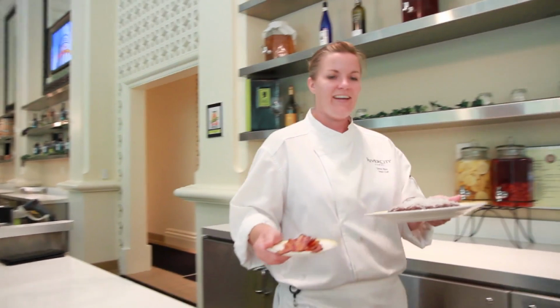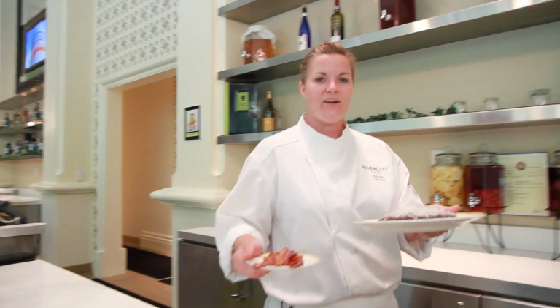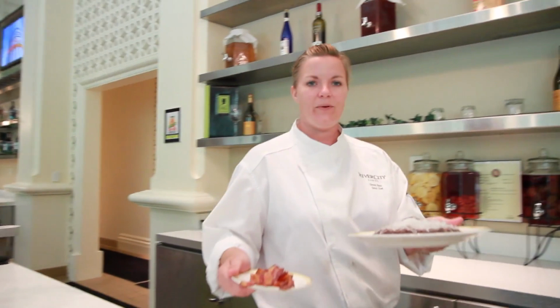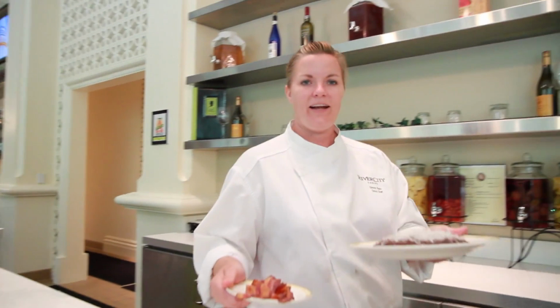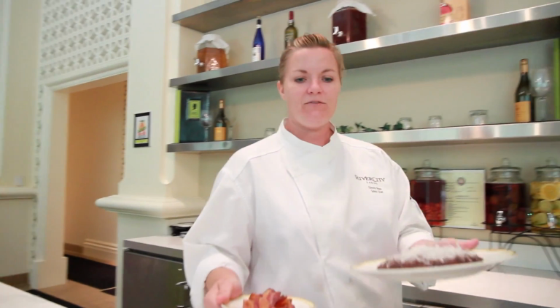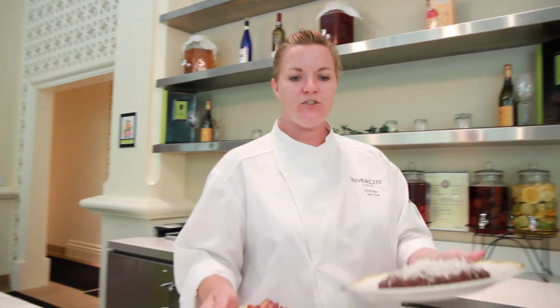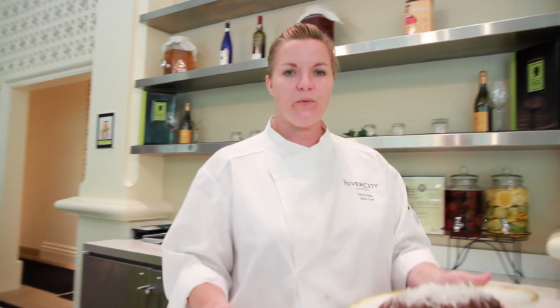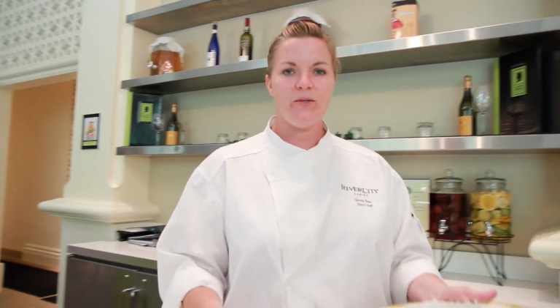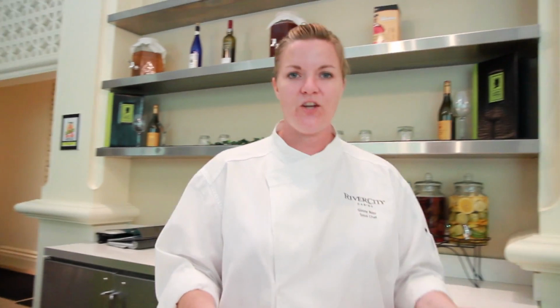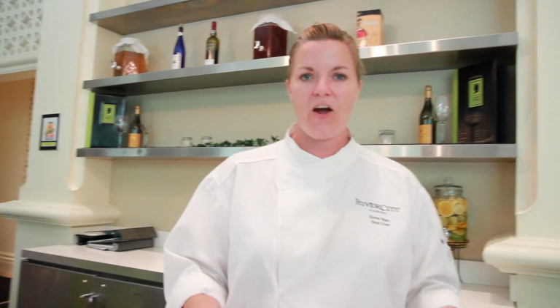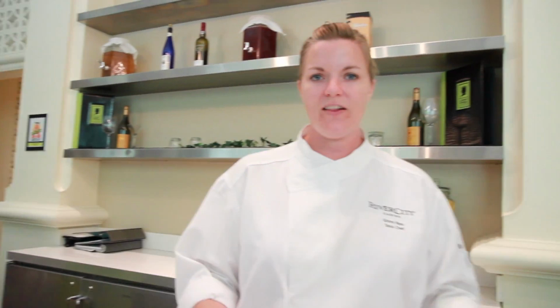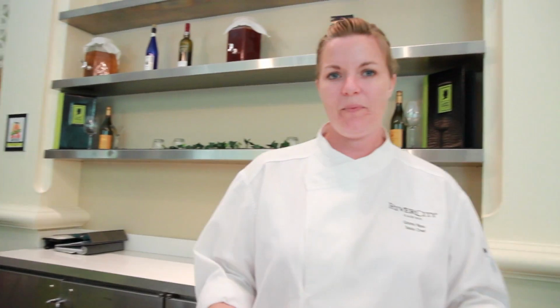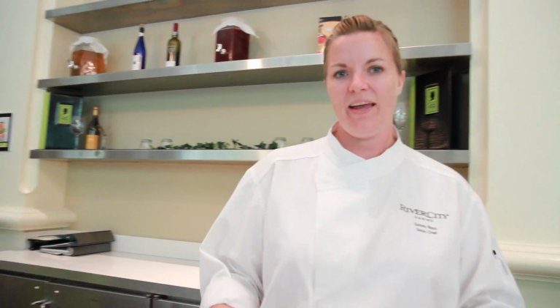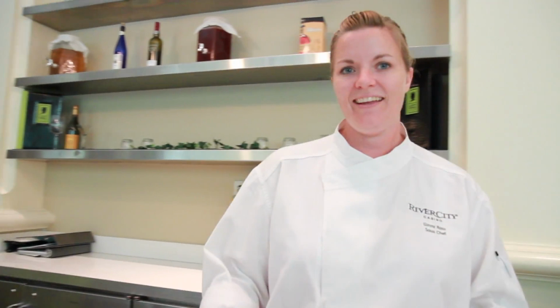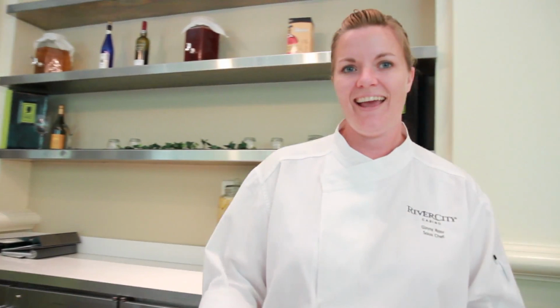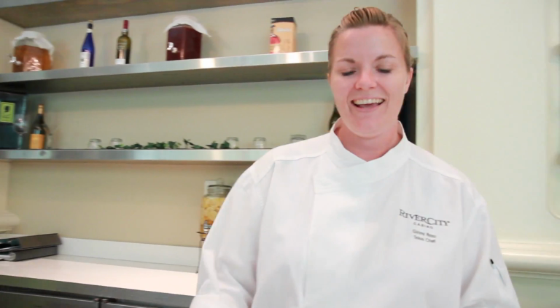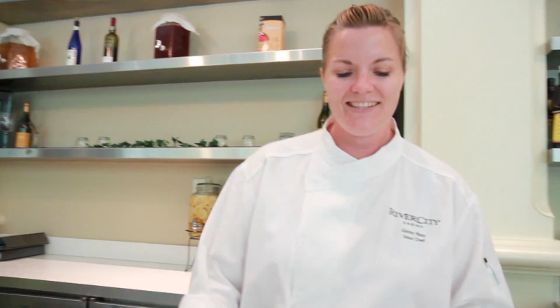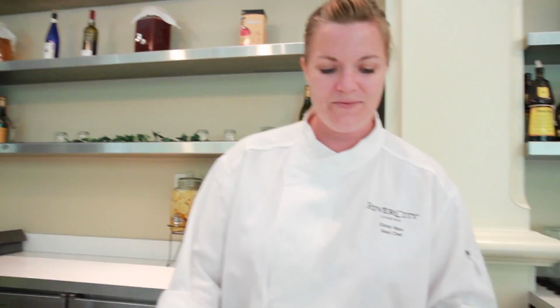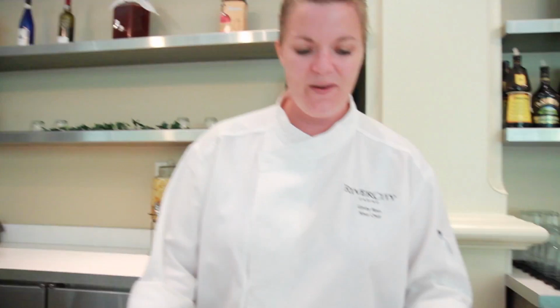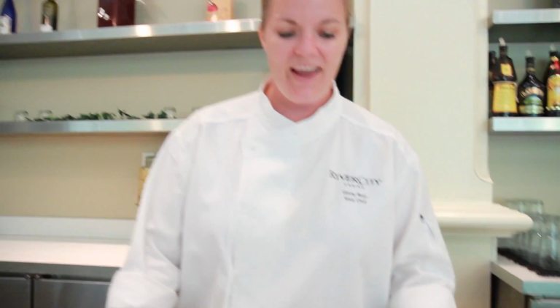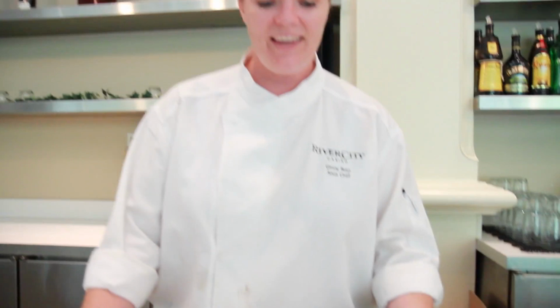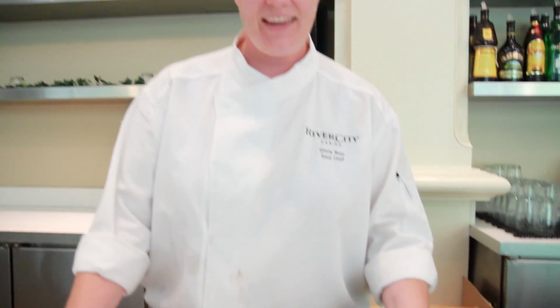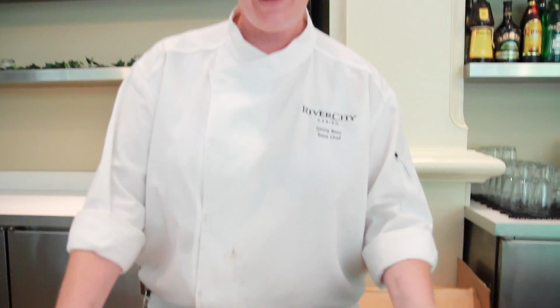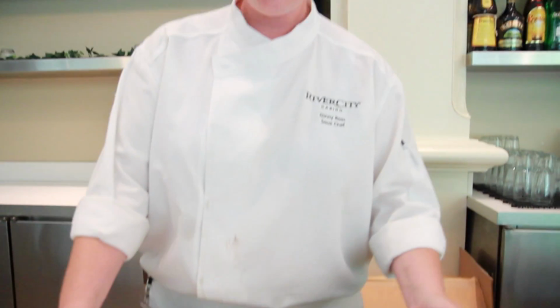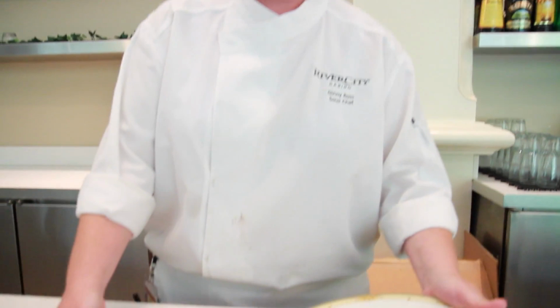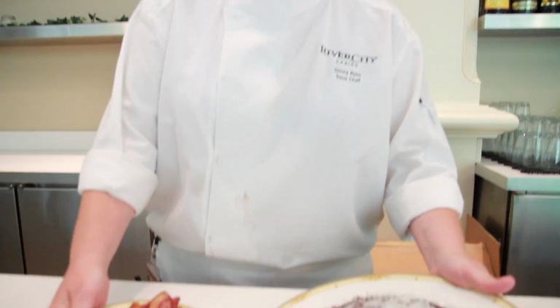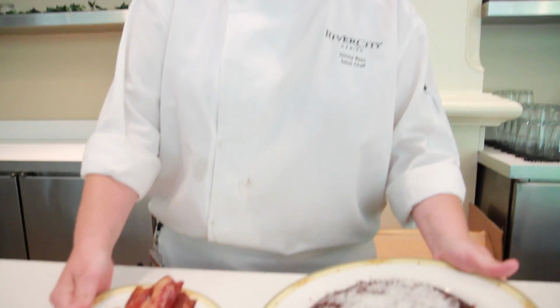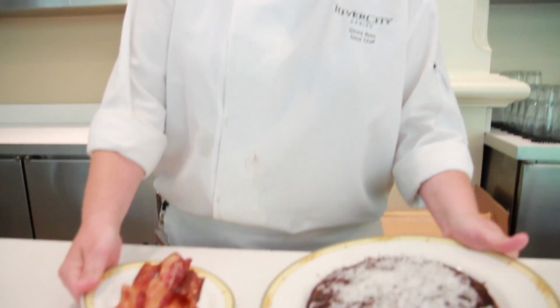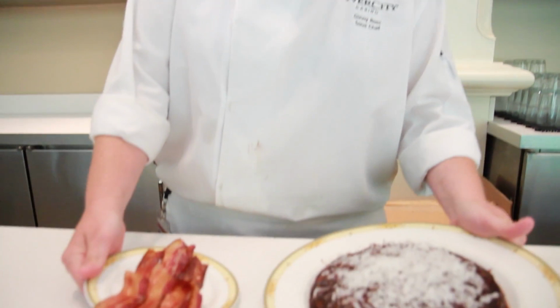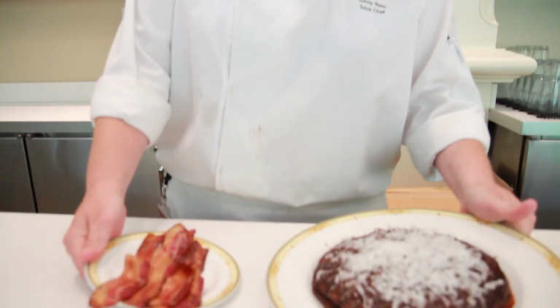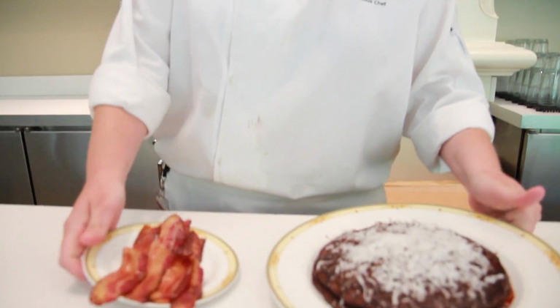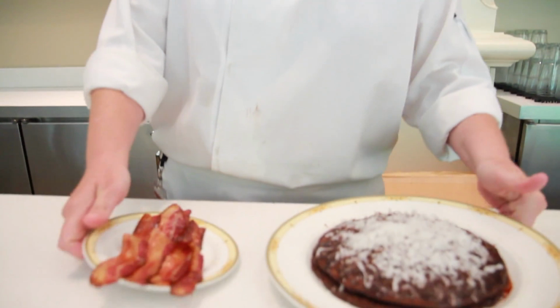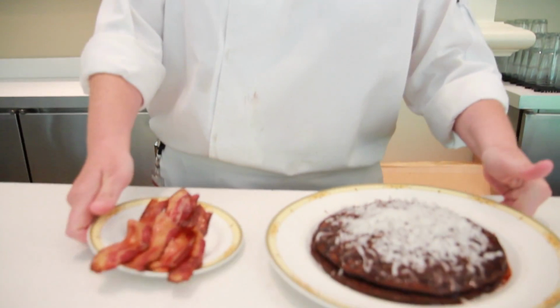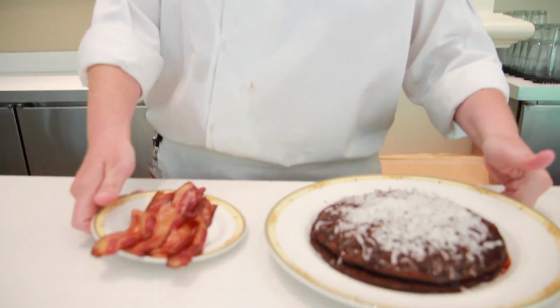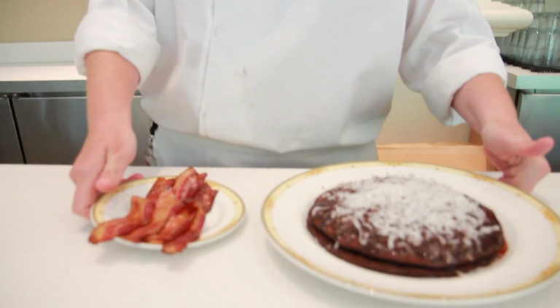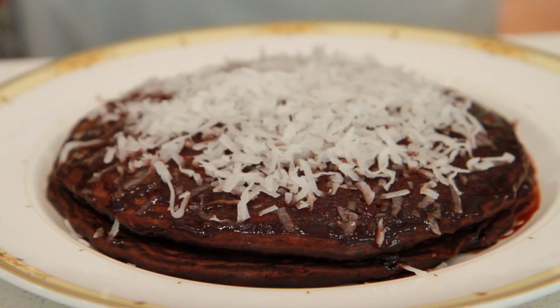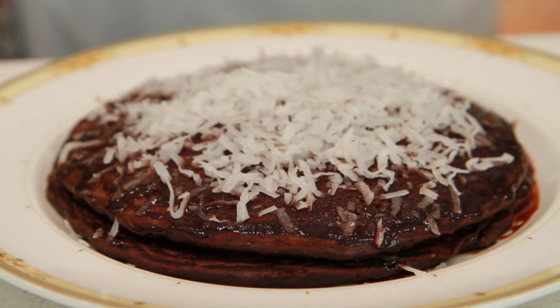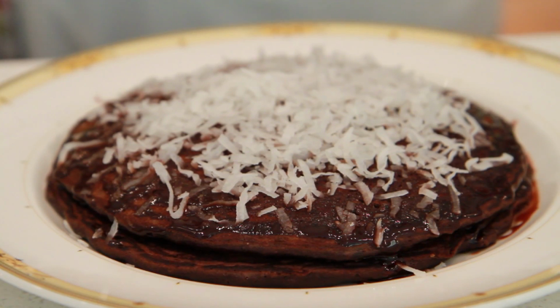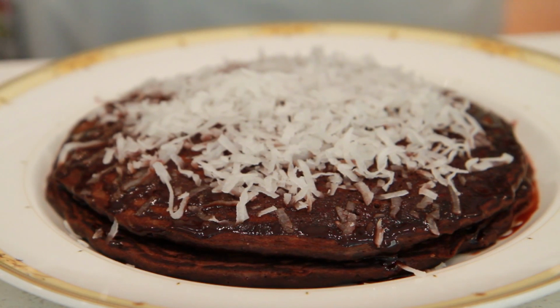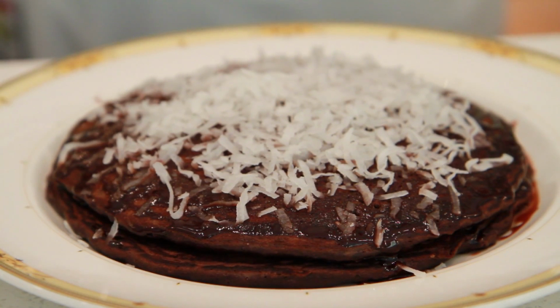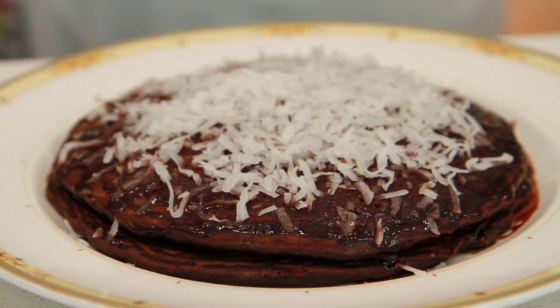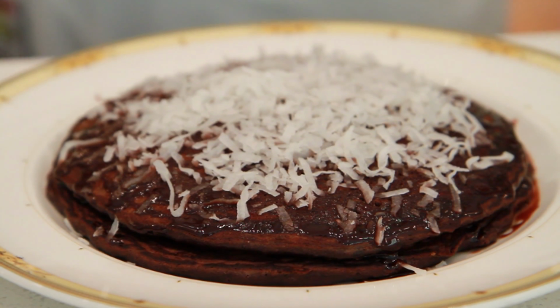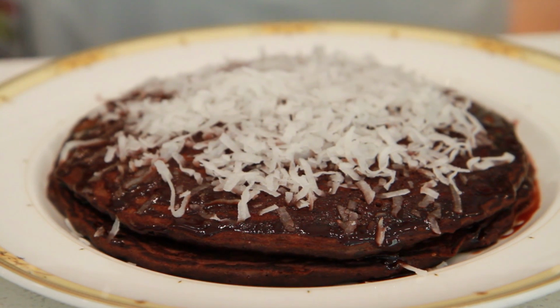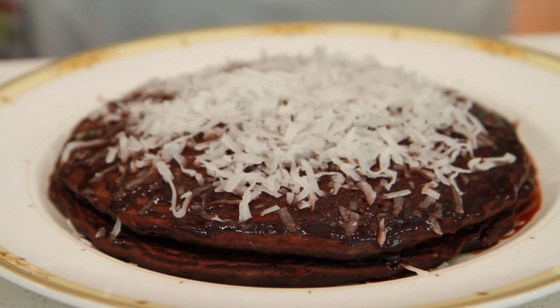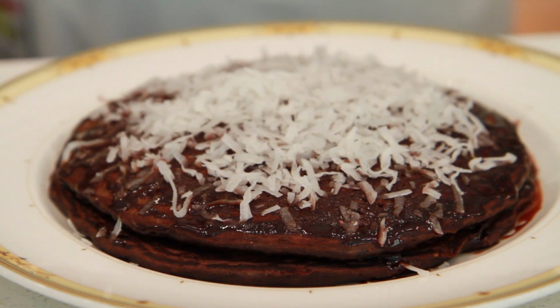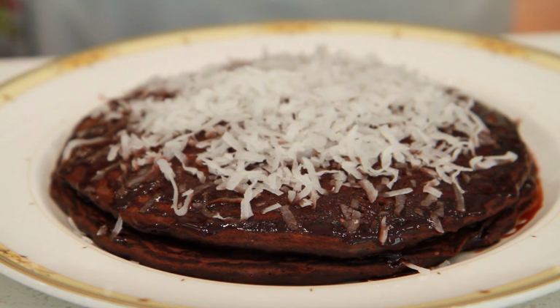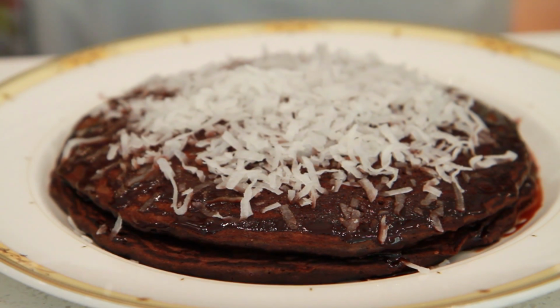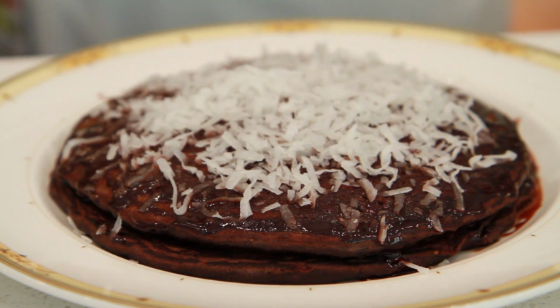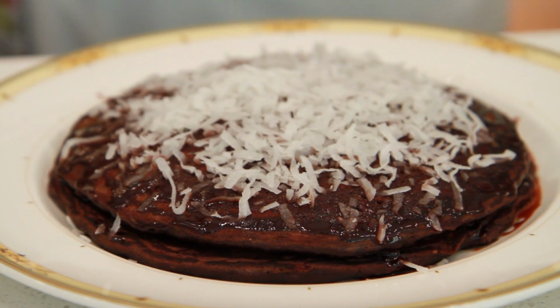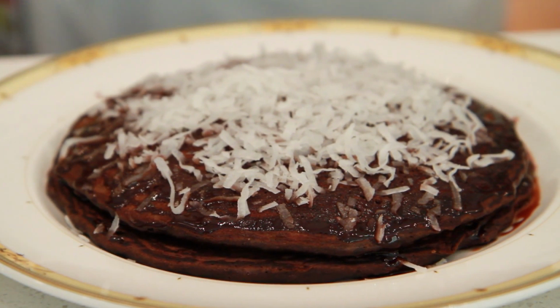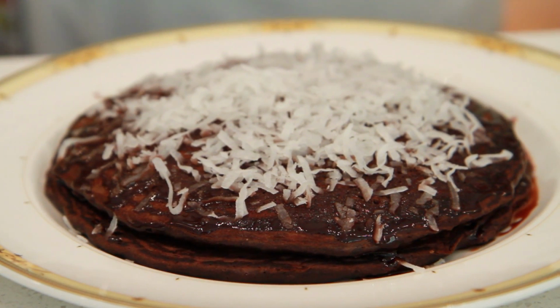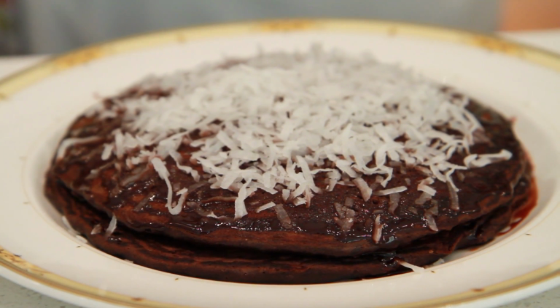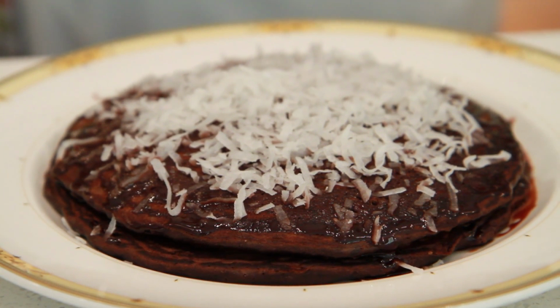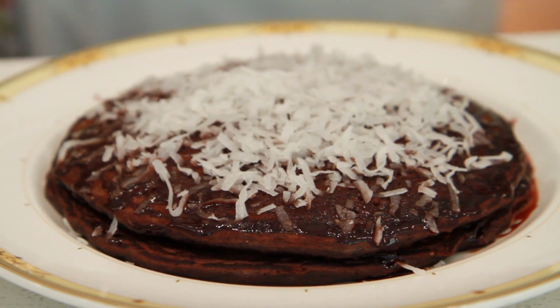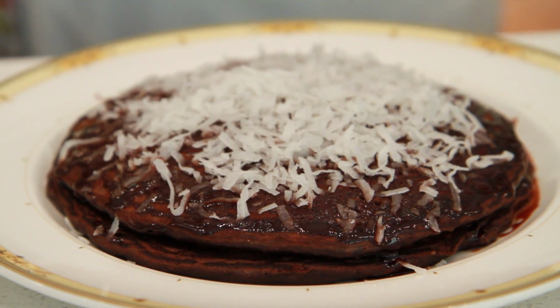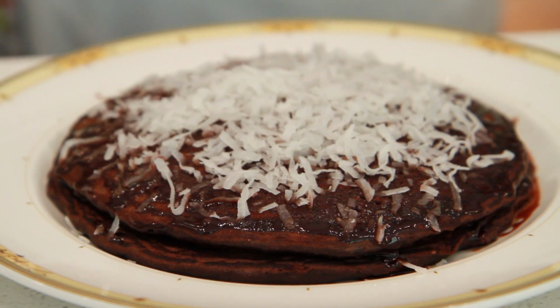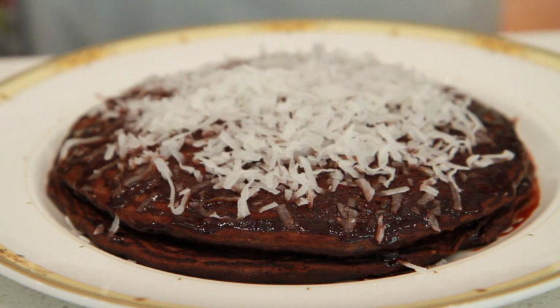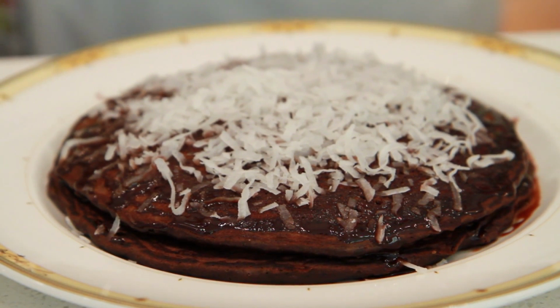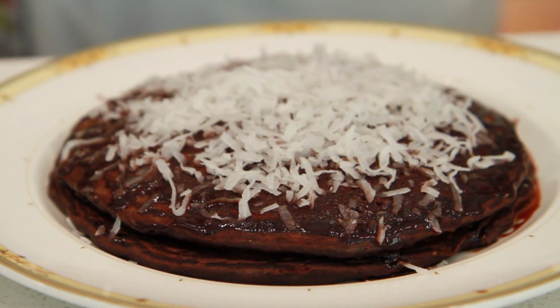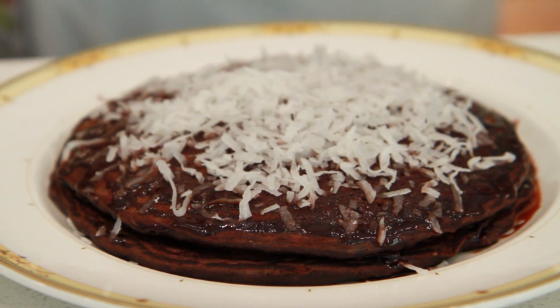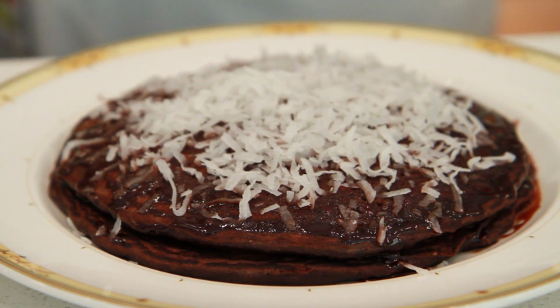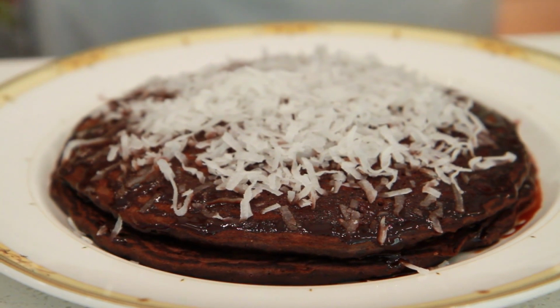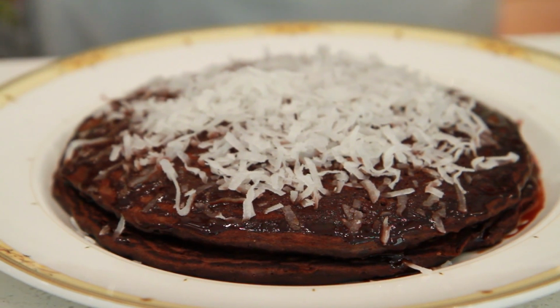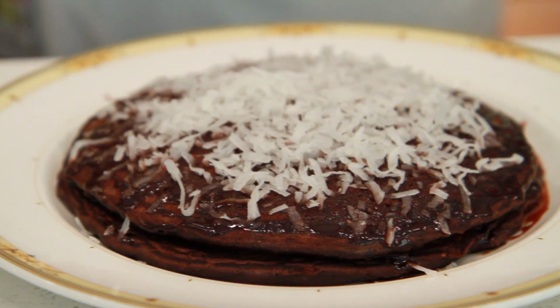Here we have German chocolate pancakes and bacon at Louis Nines Cafe, topped with chocolate sauce and shredded coconut.